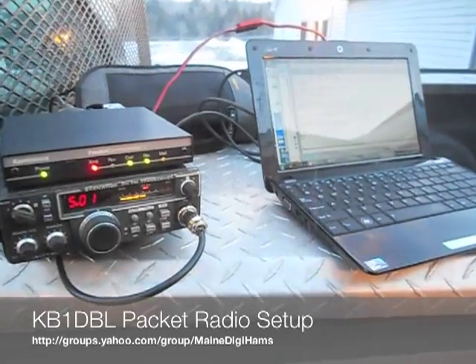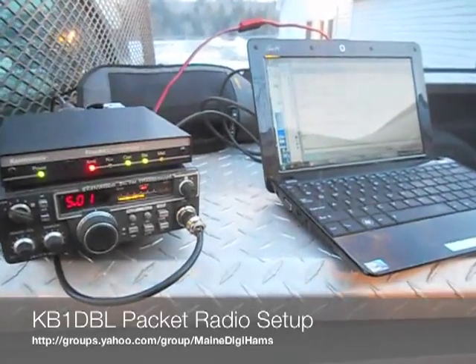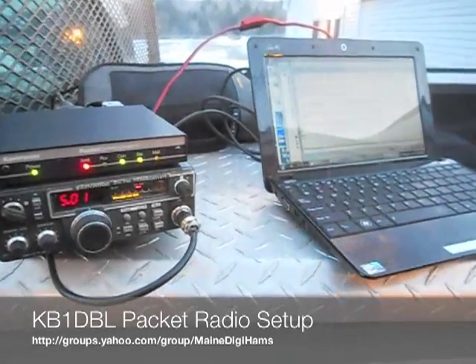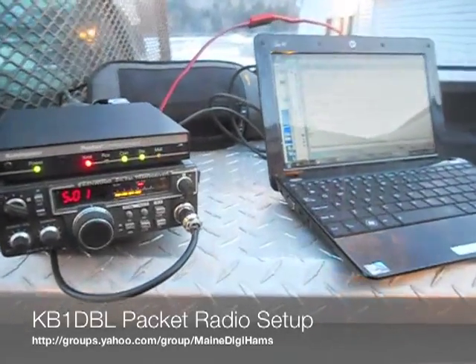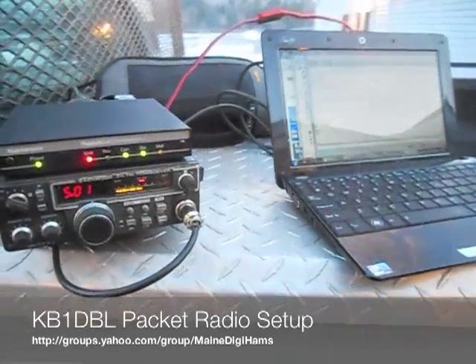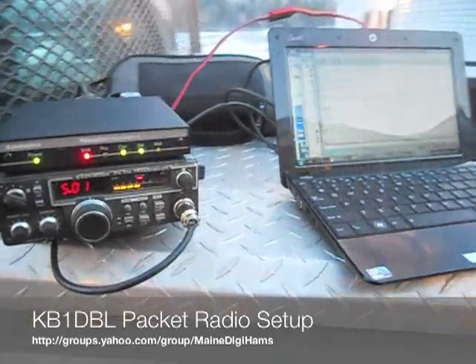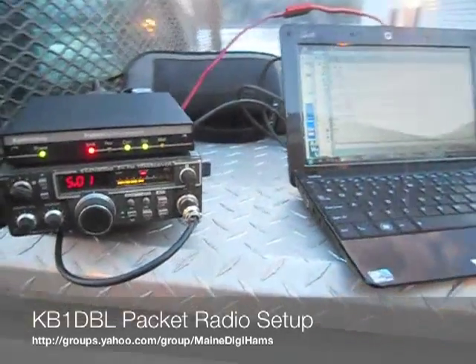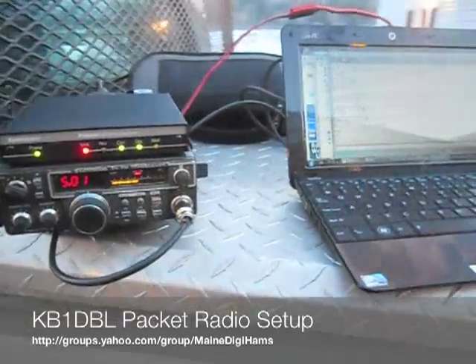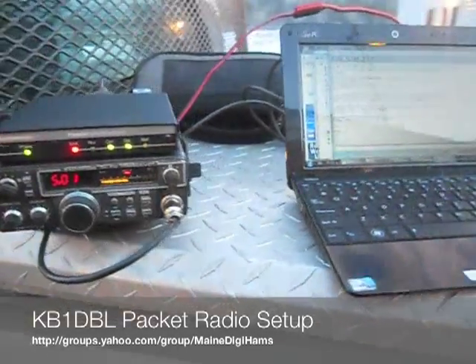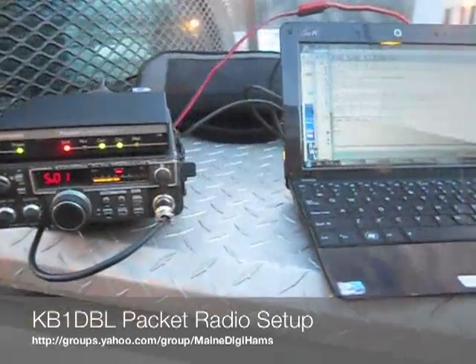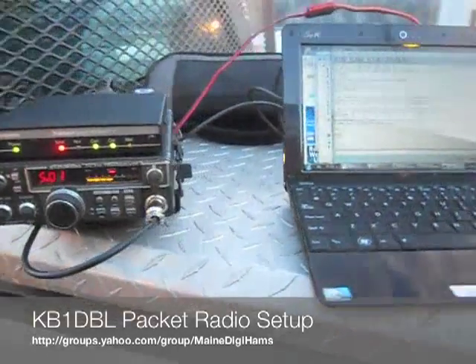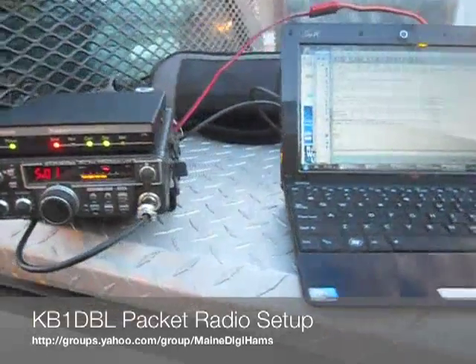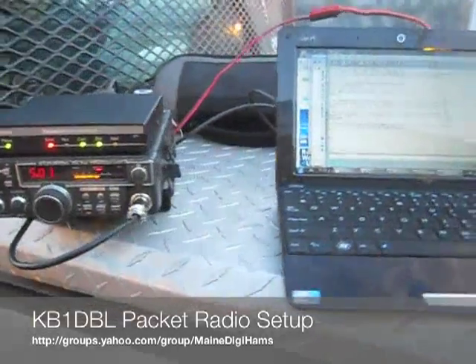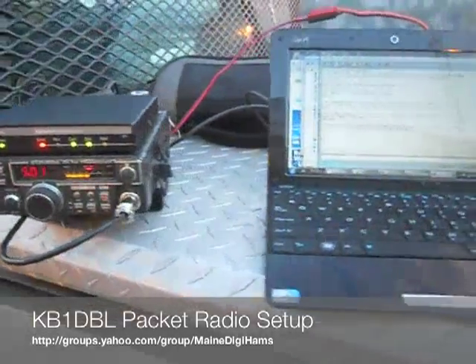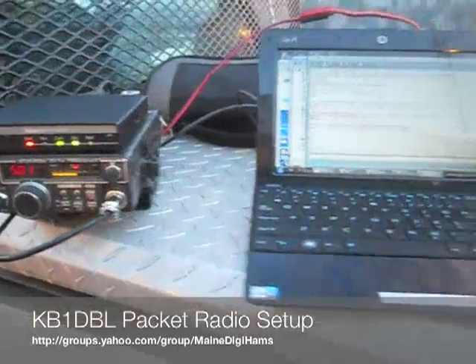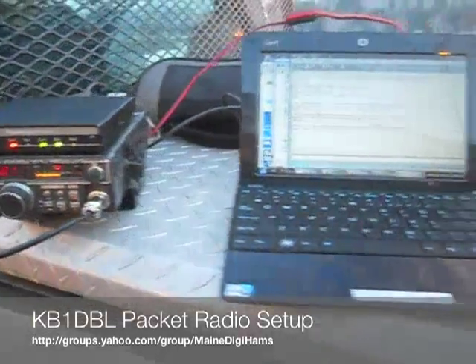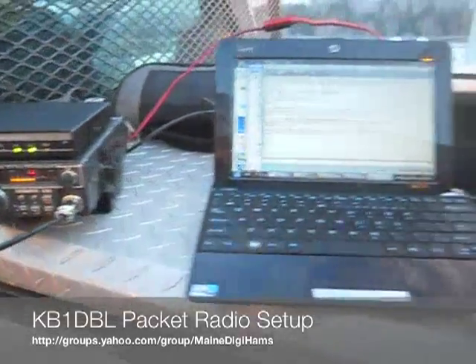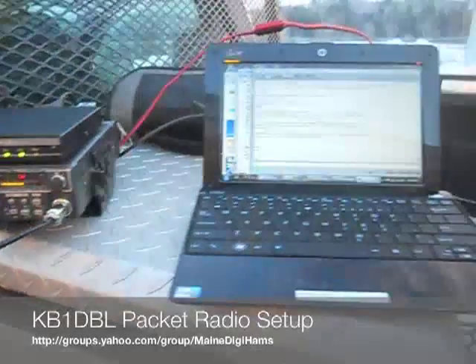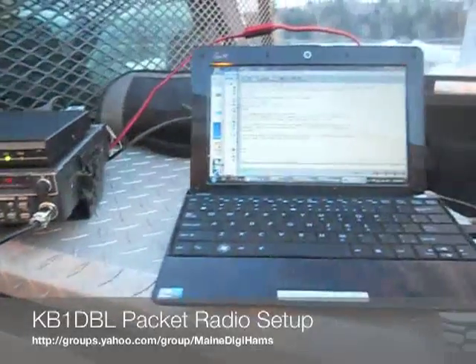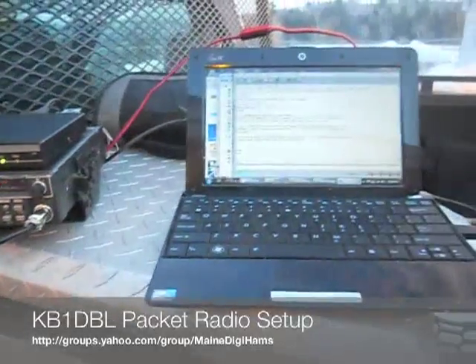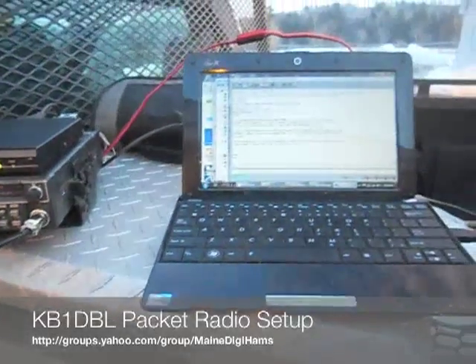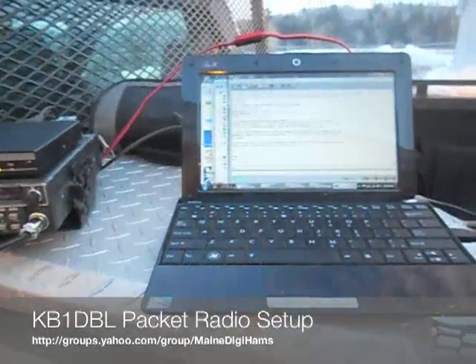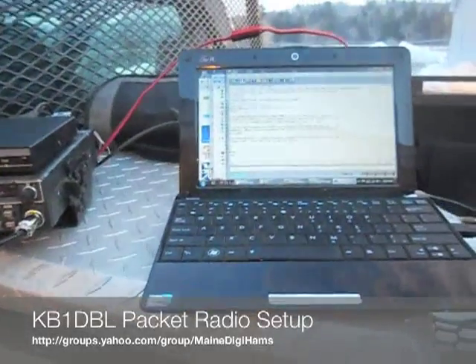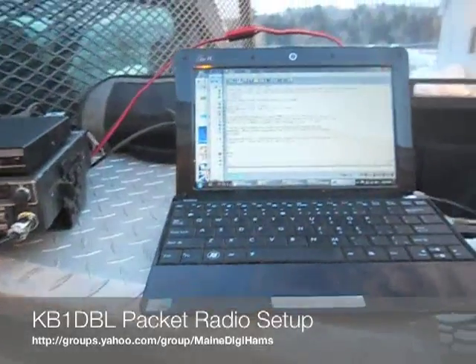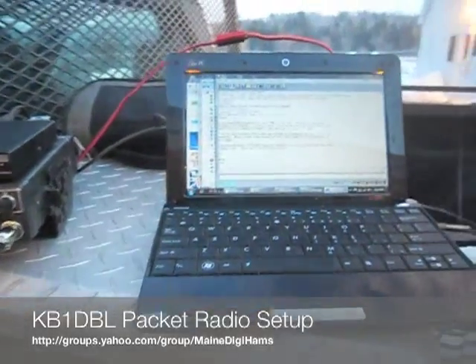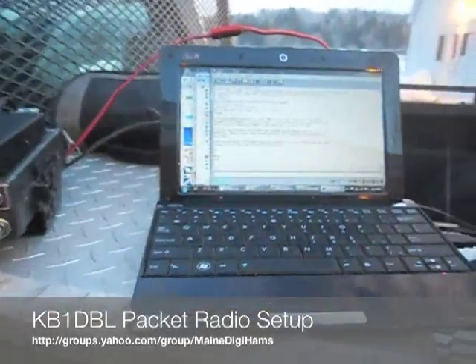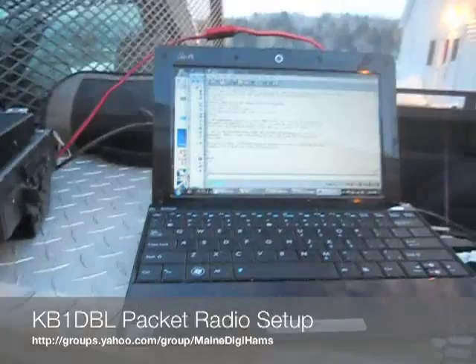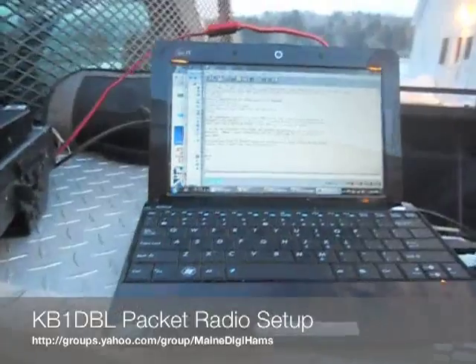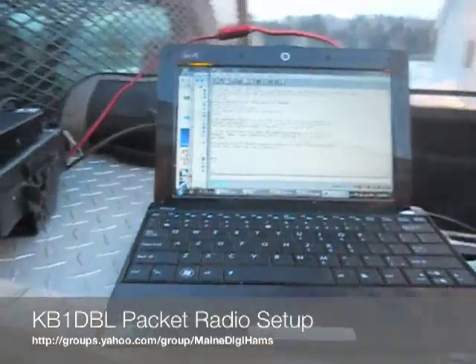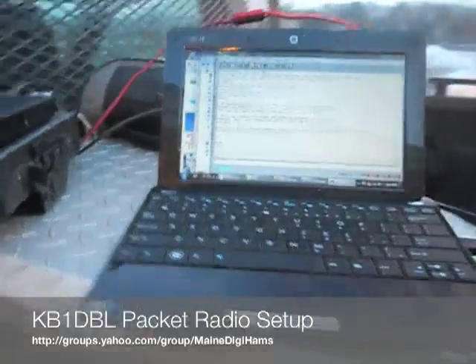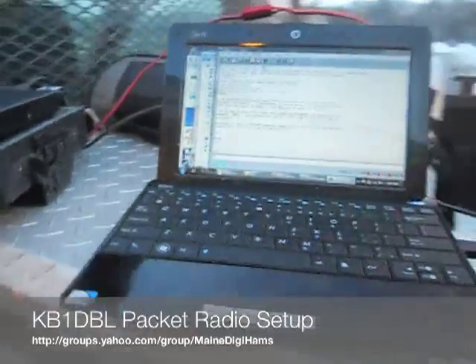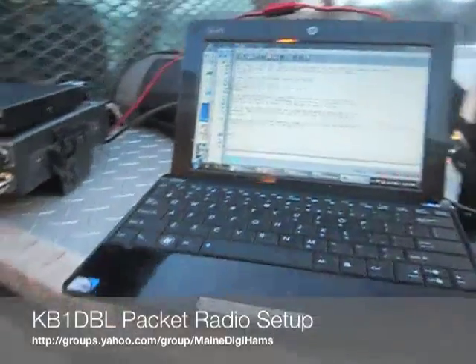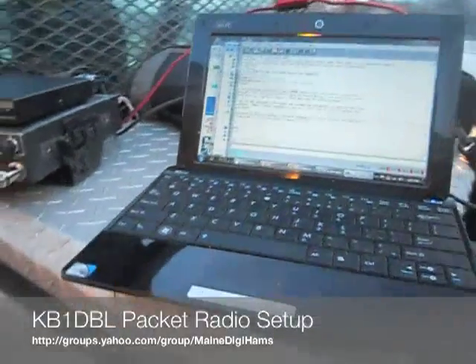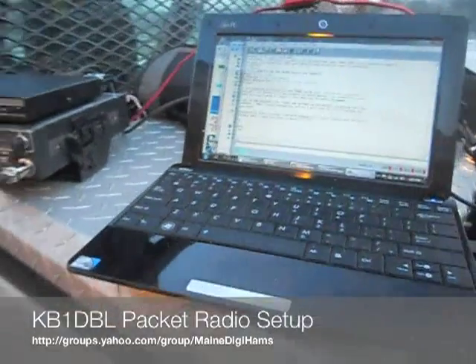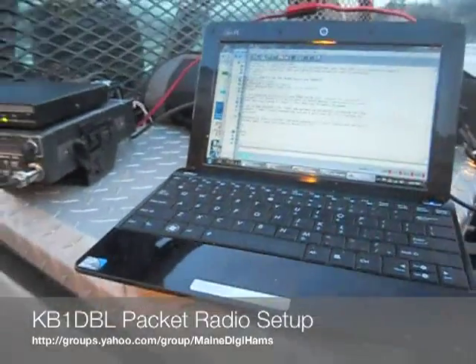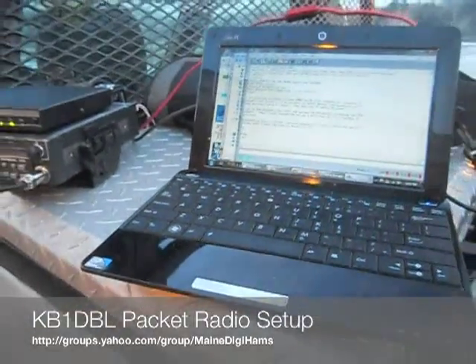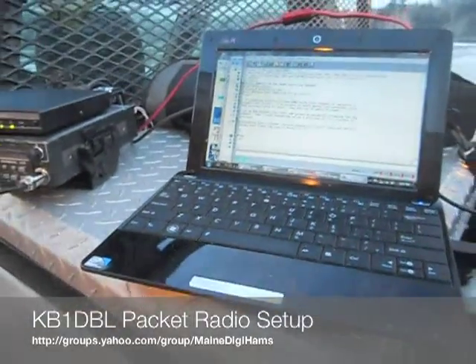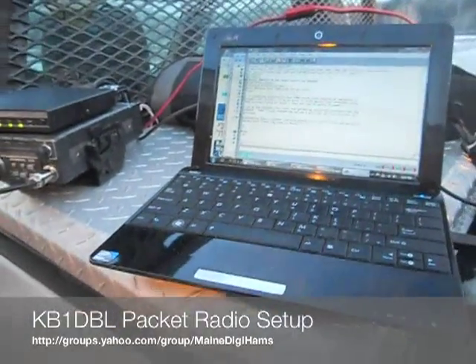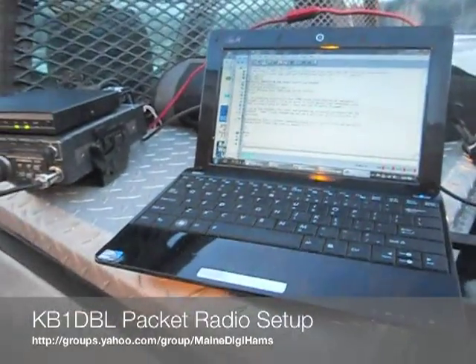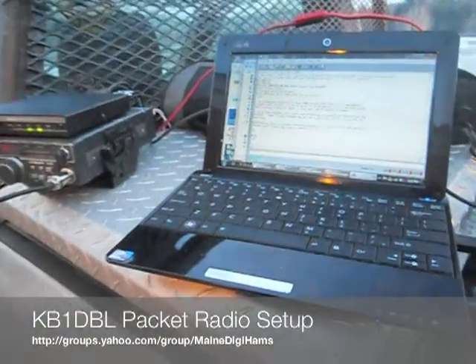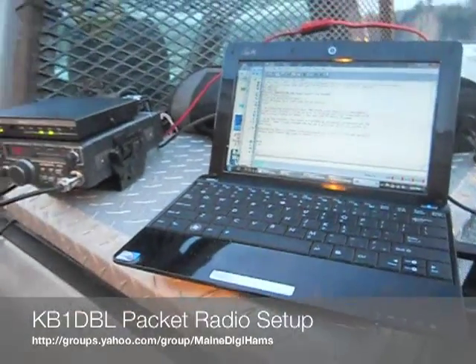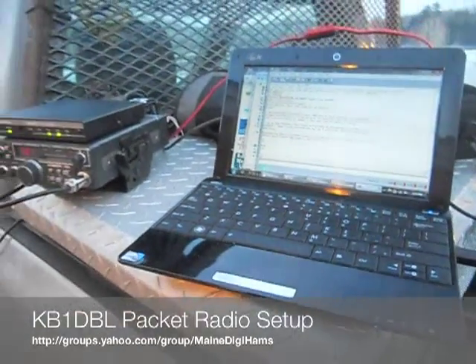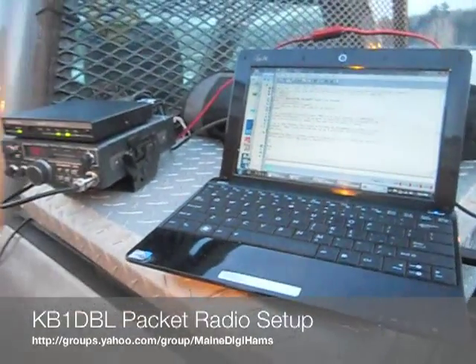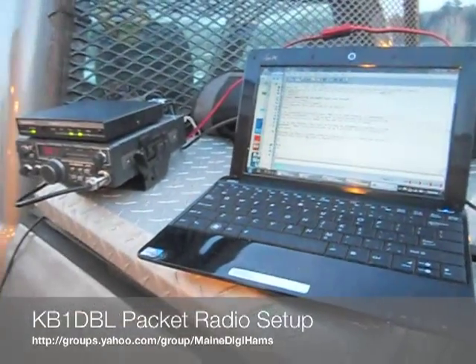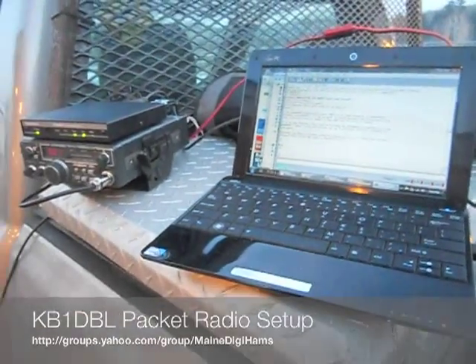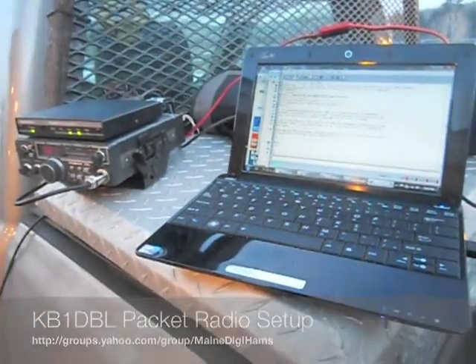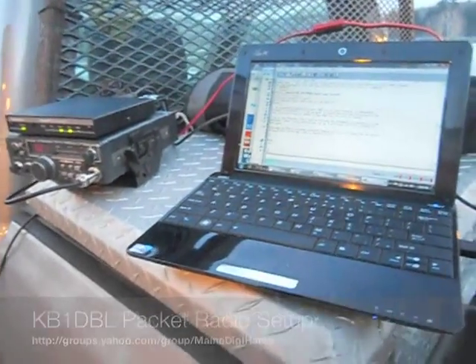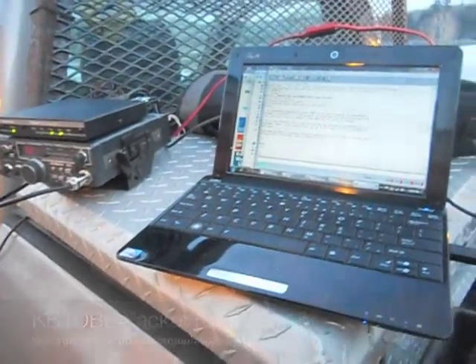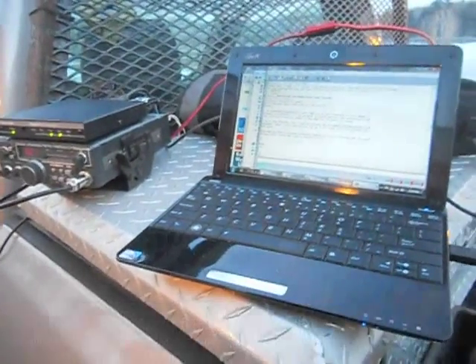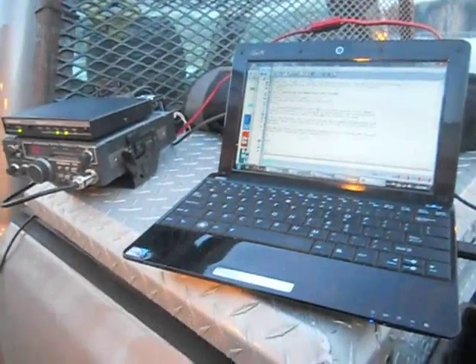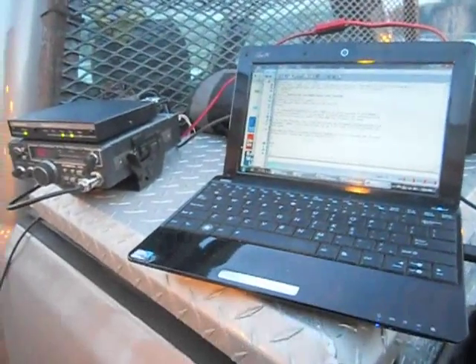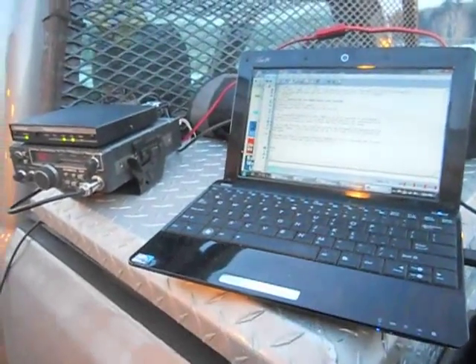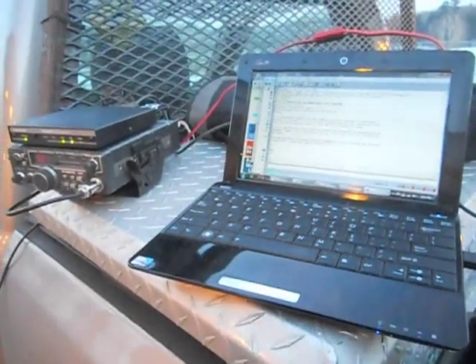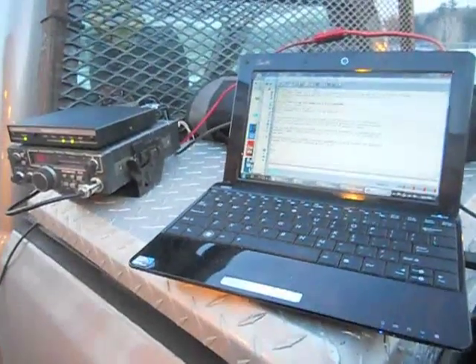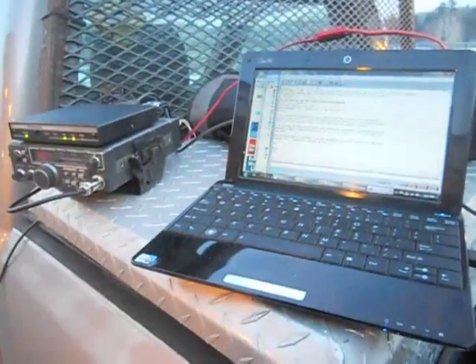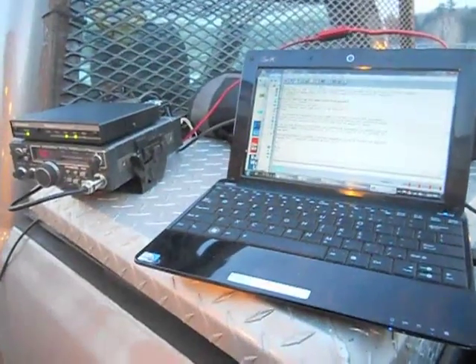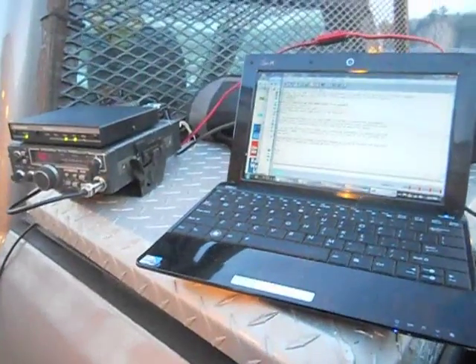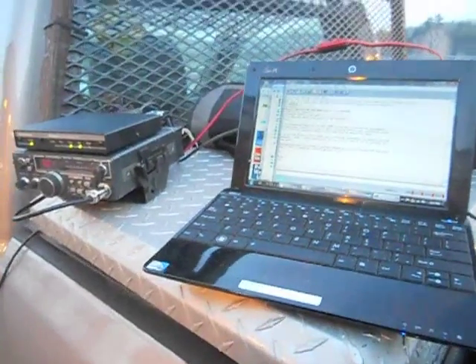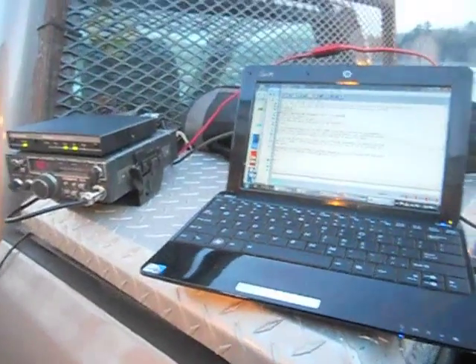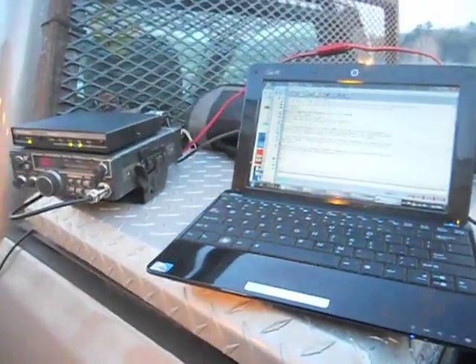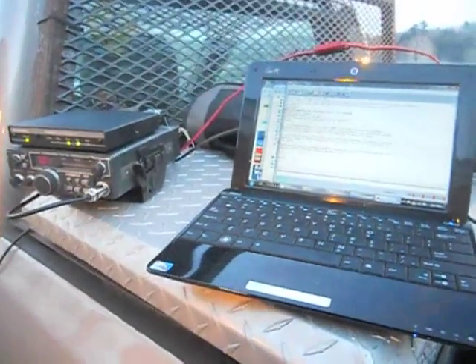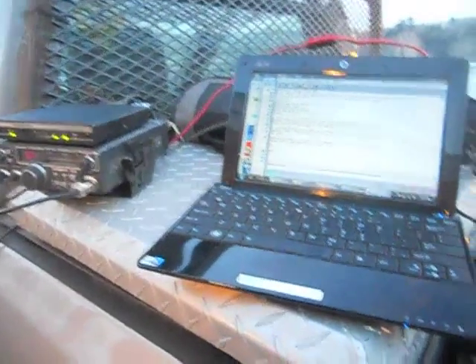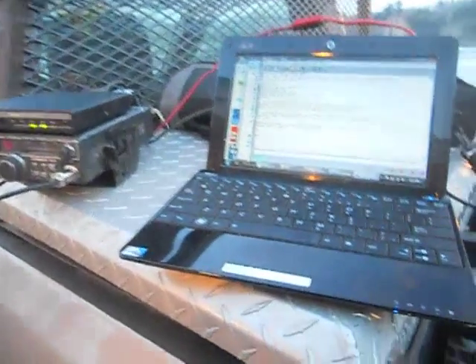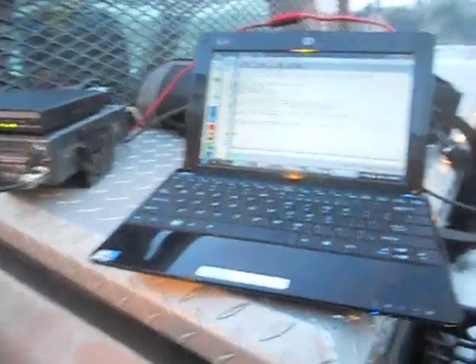This is Mike, KB1DBL, and I've got a portable packet setup I'd like to show off.